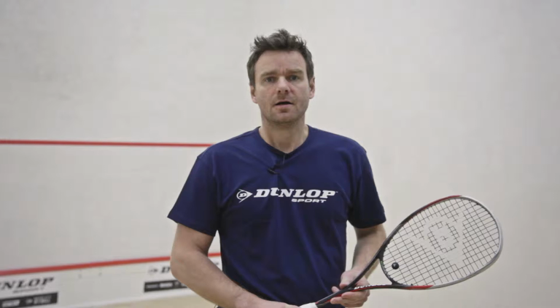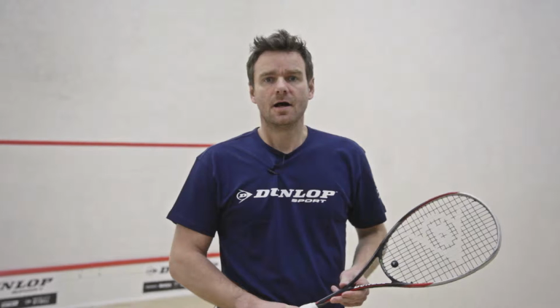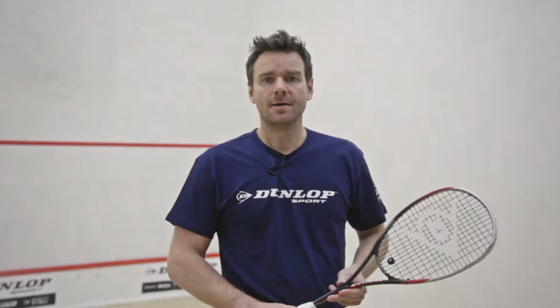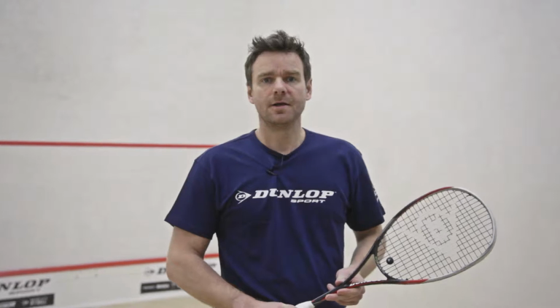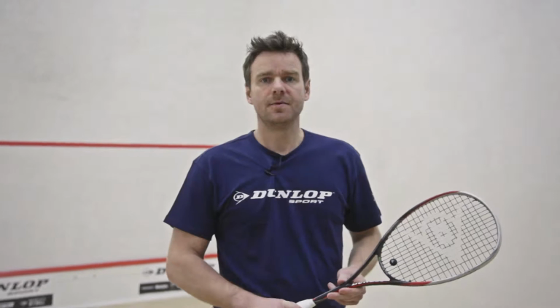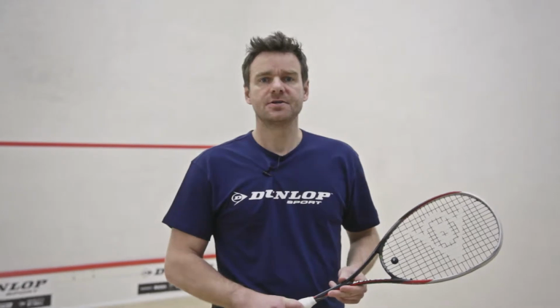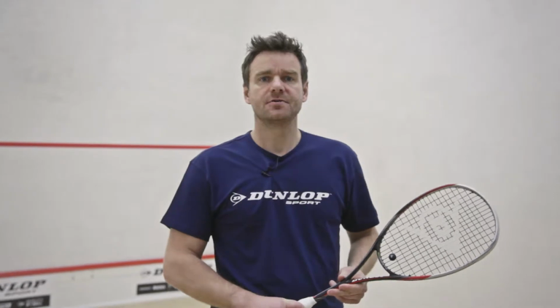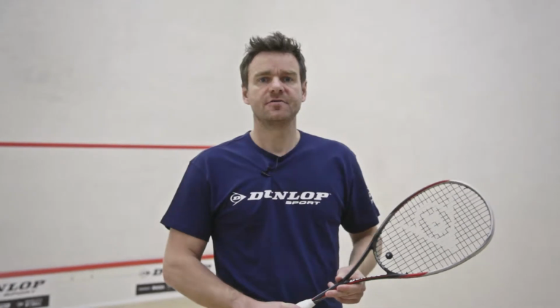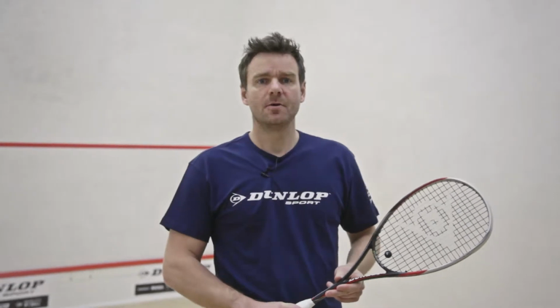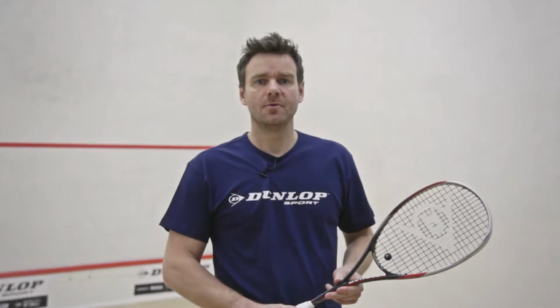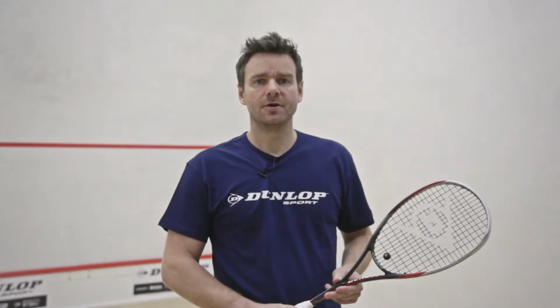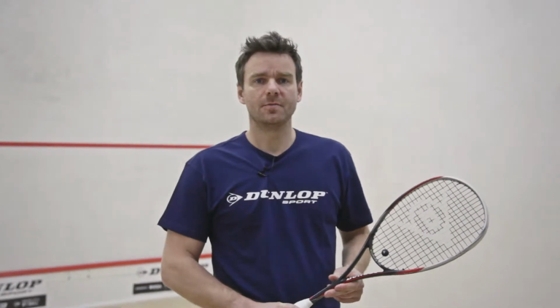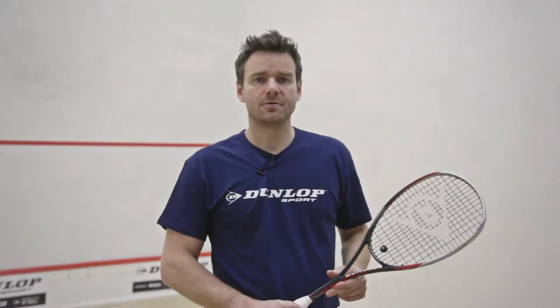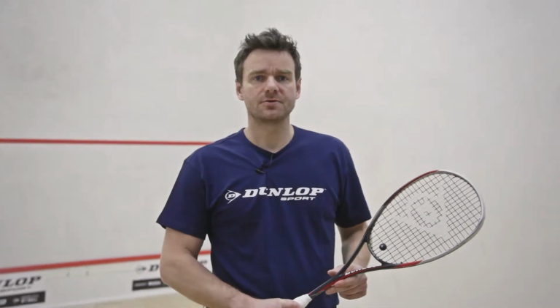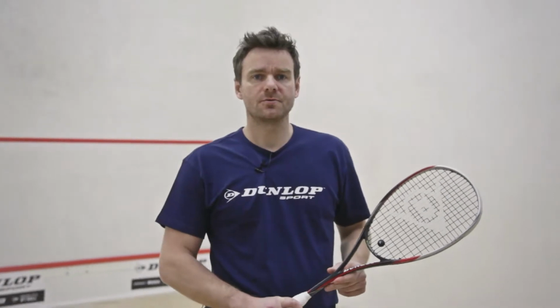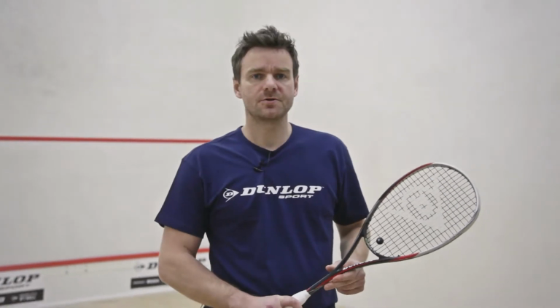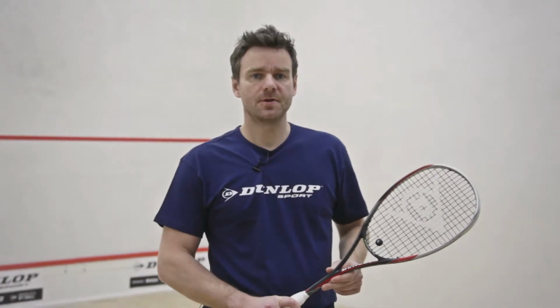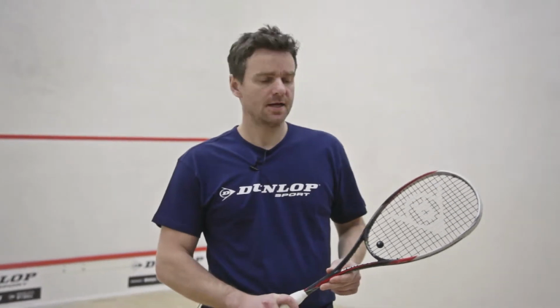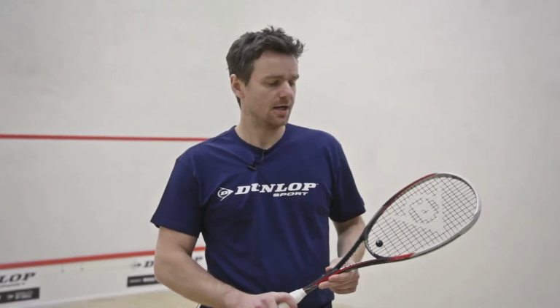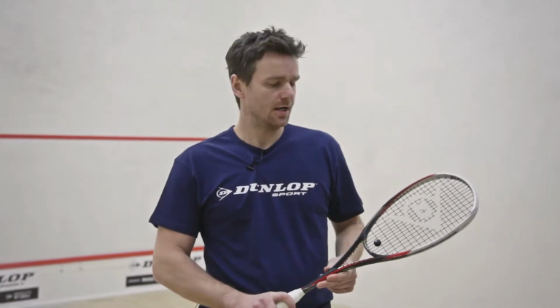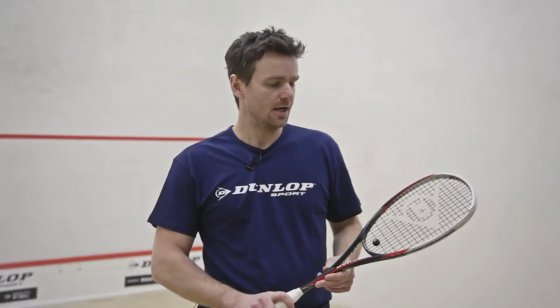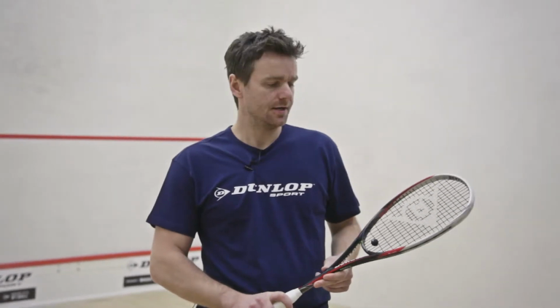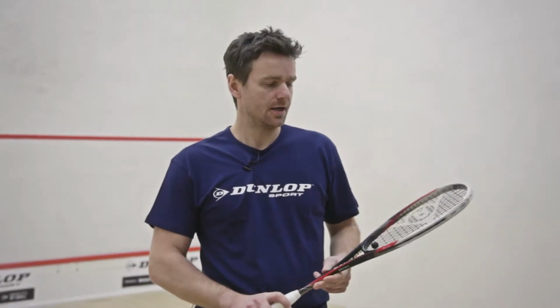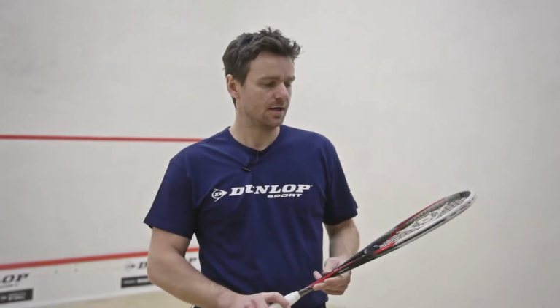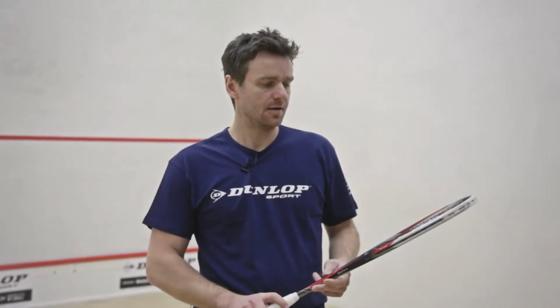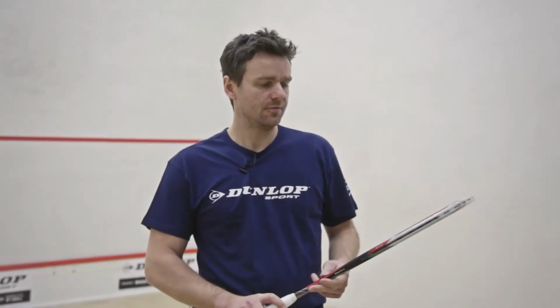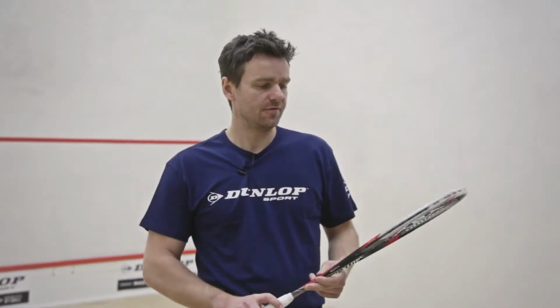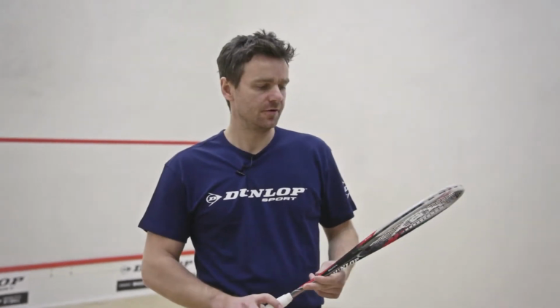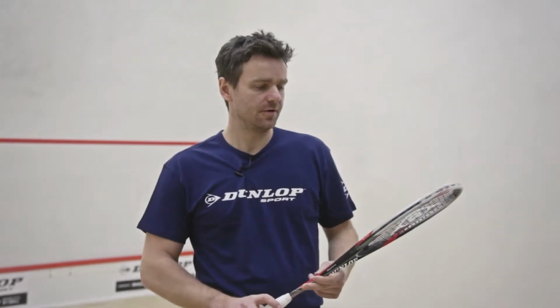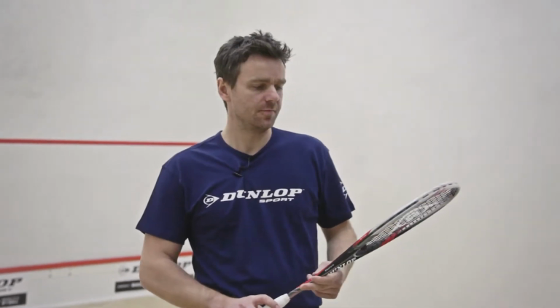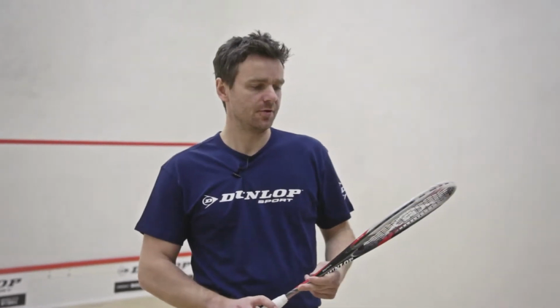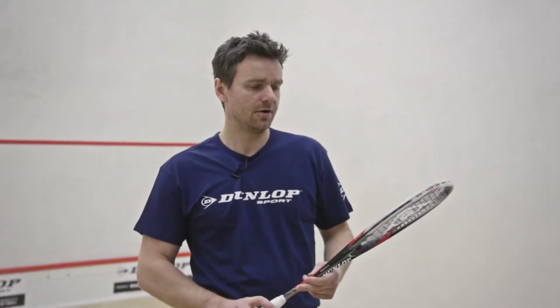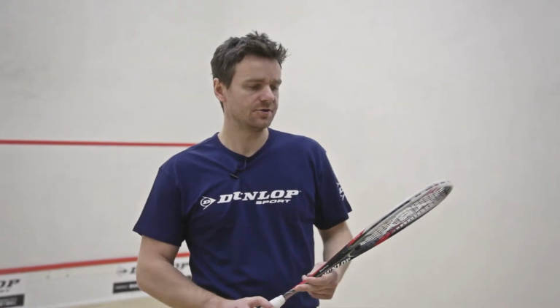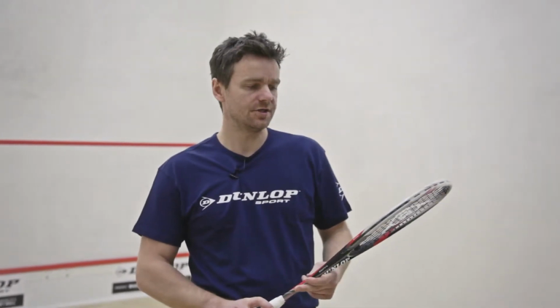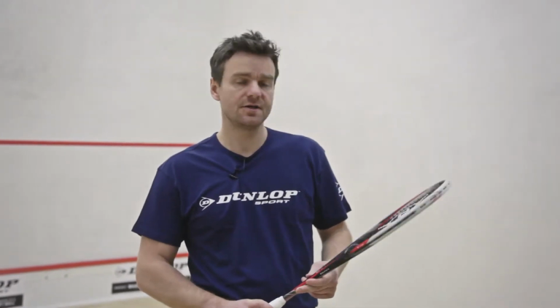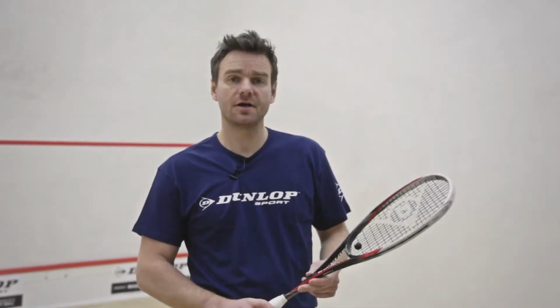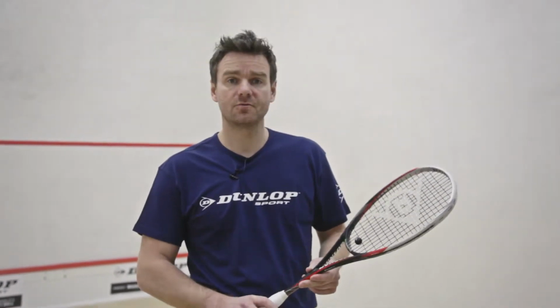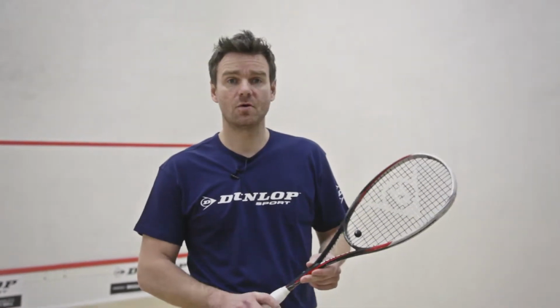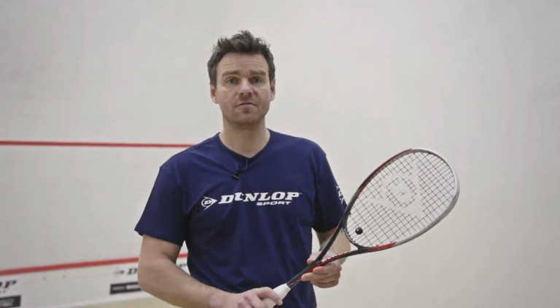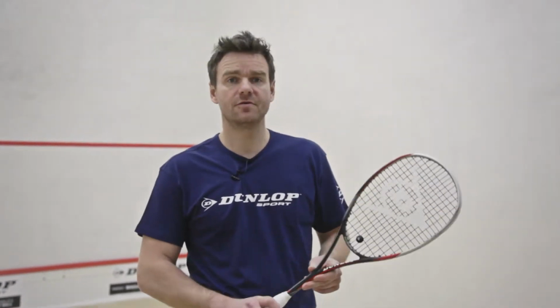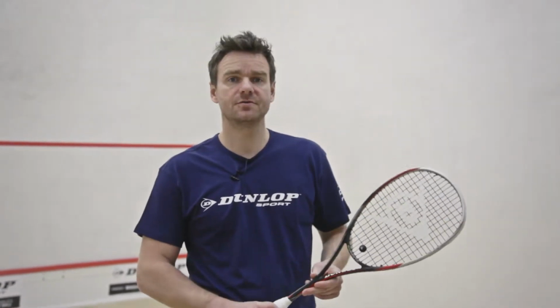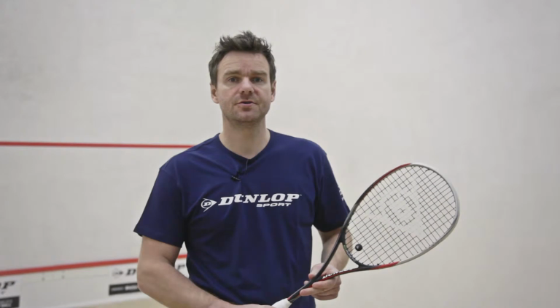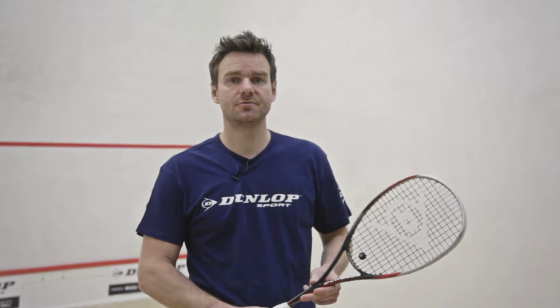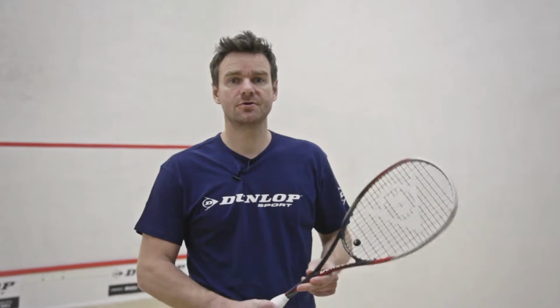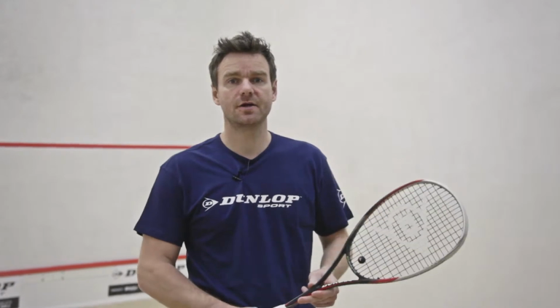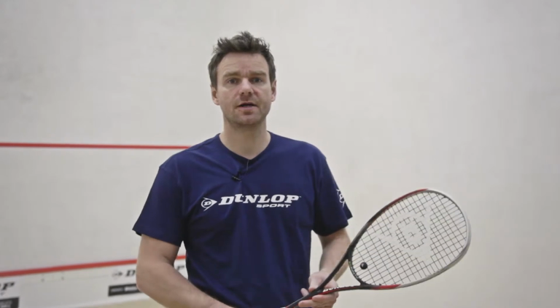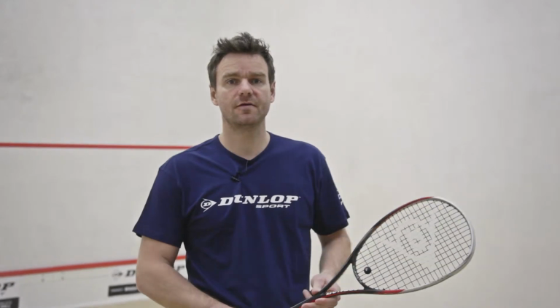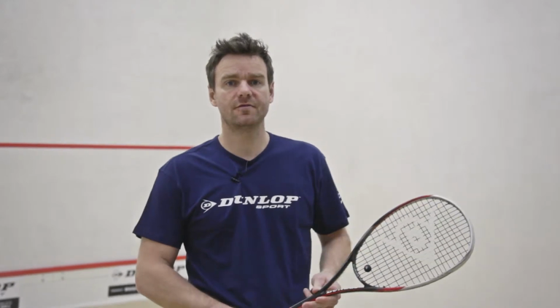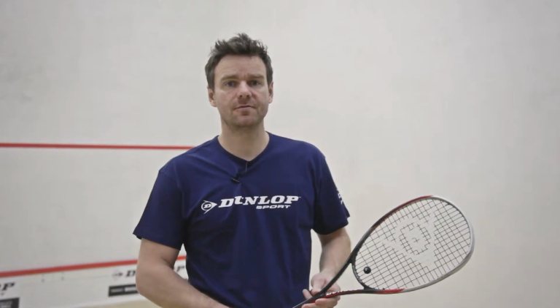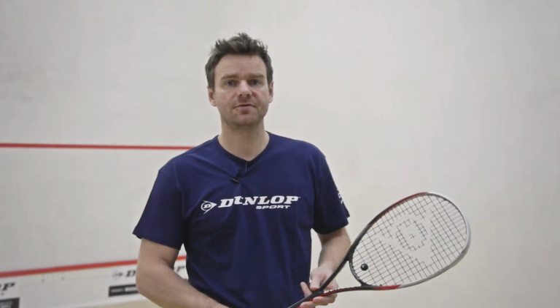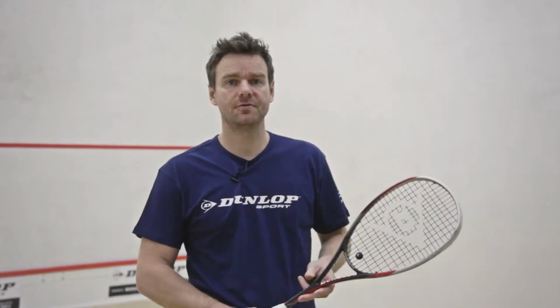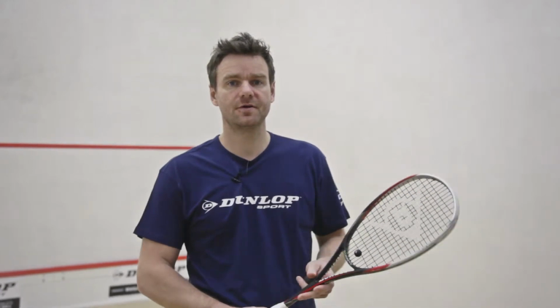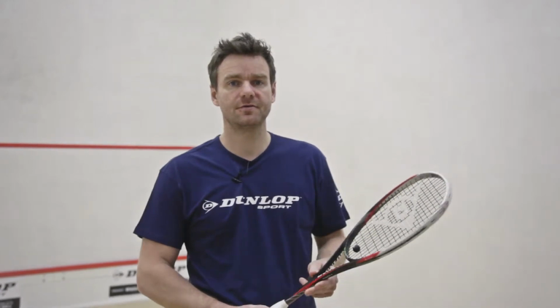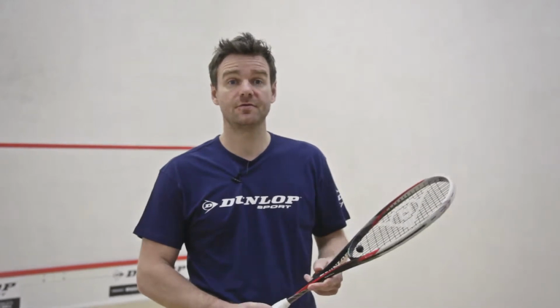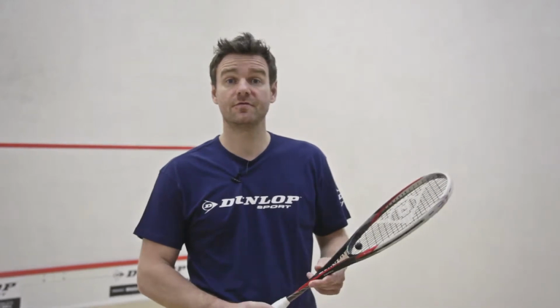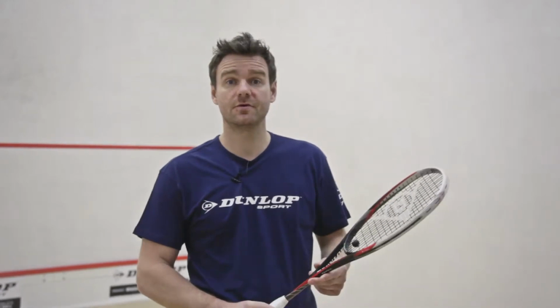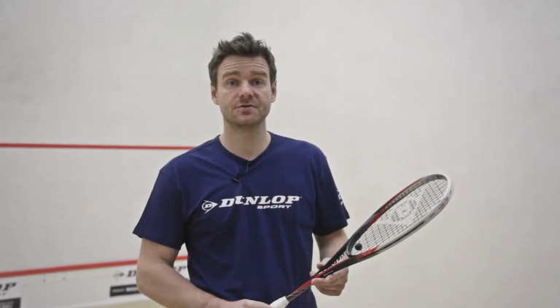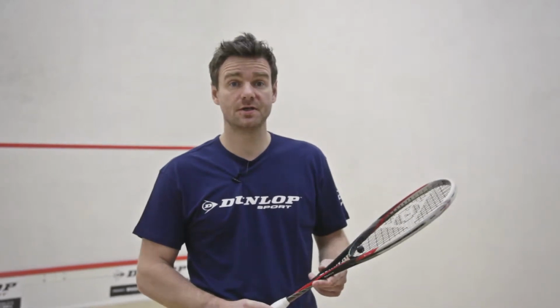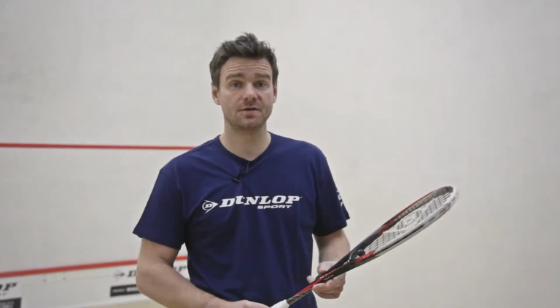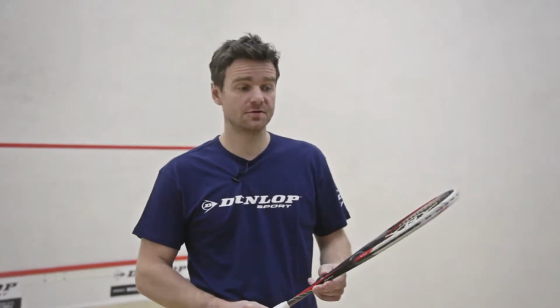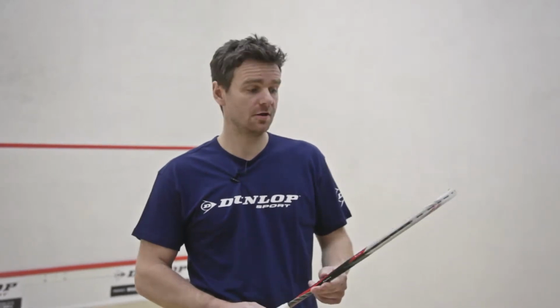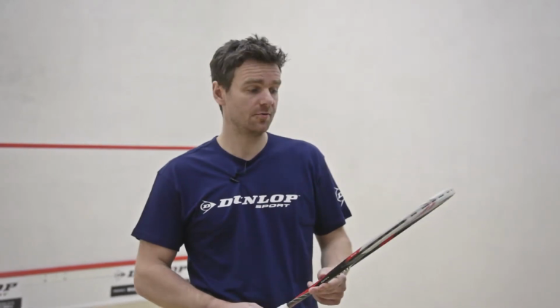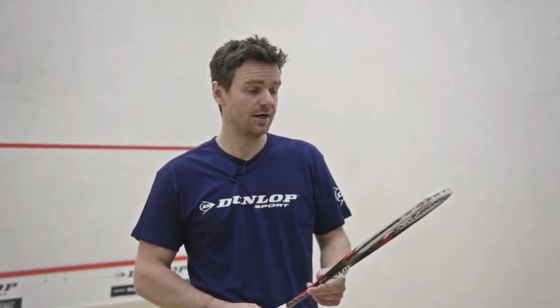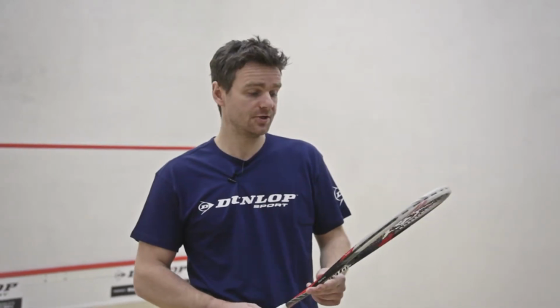I'm Lee Beachle, former World Number of Squash player, and I am reviewing the Pro GTS 140 Squash Racket from the 2014 Dunlop range.